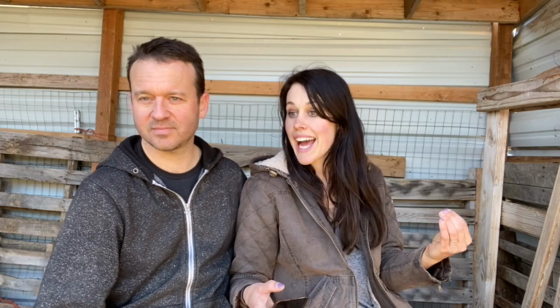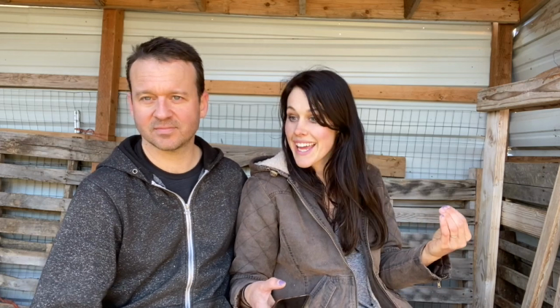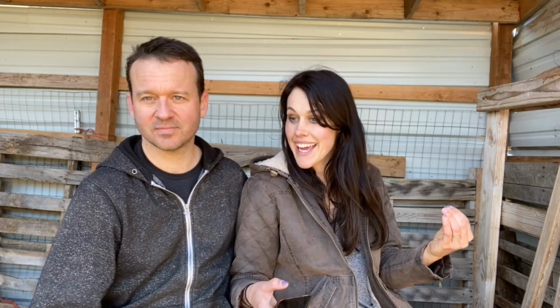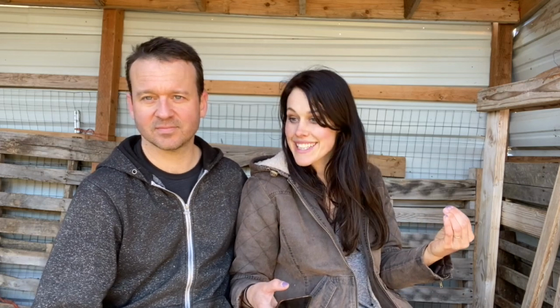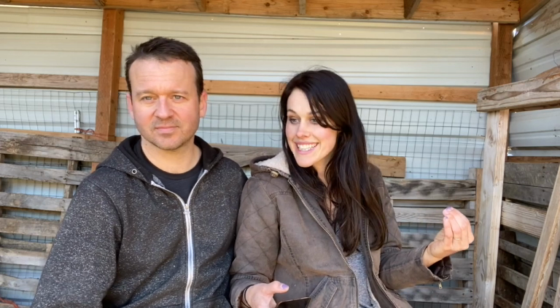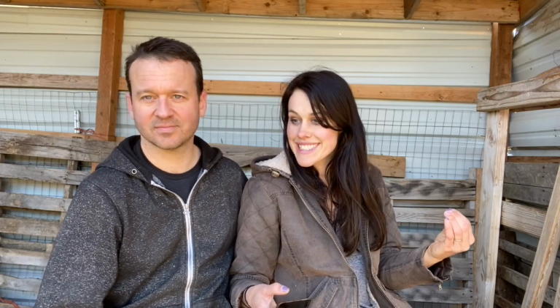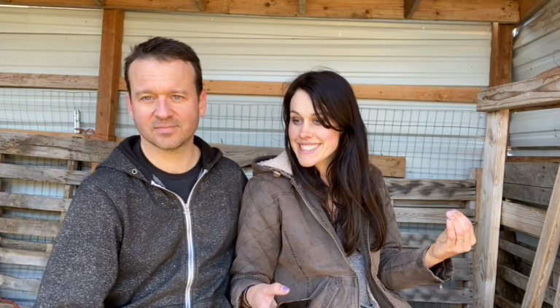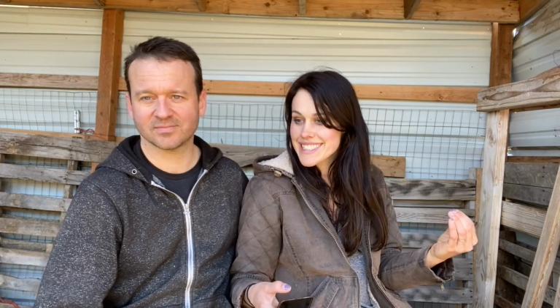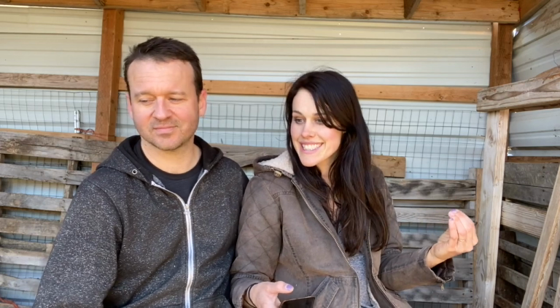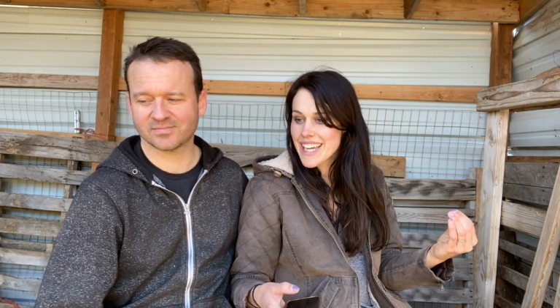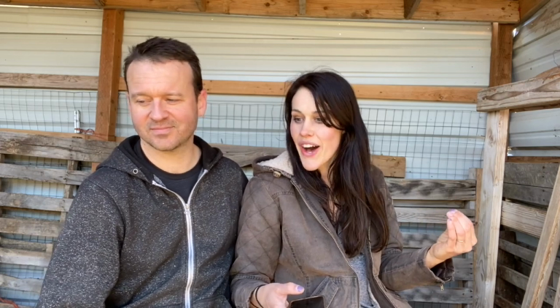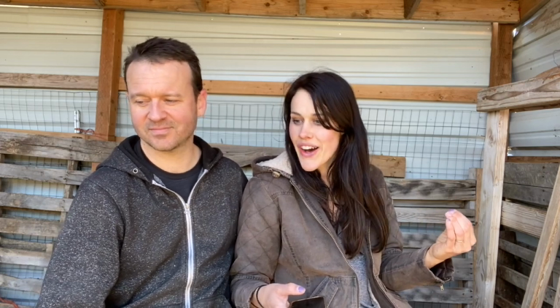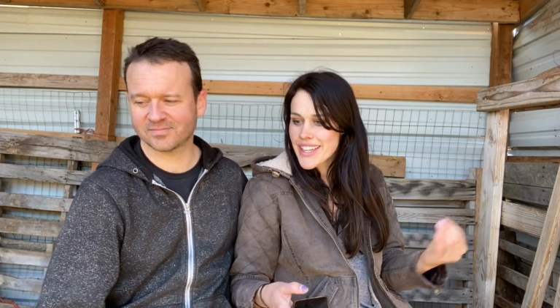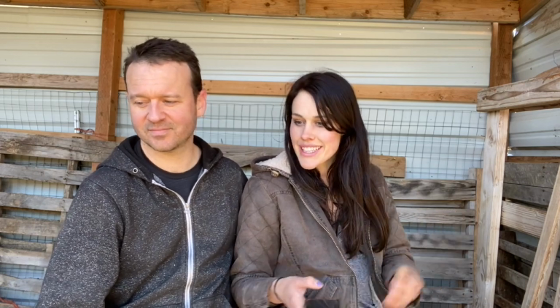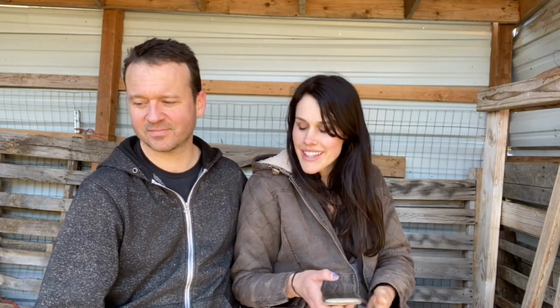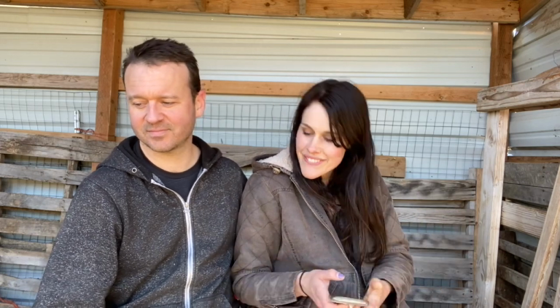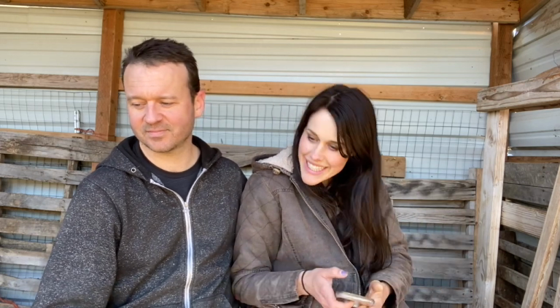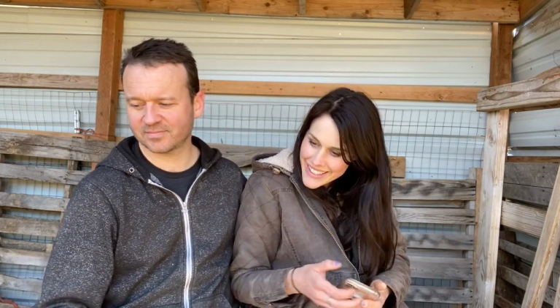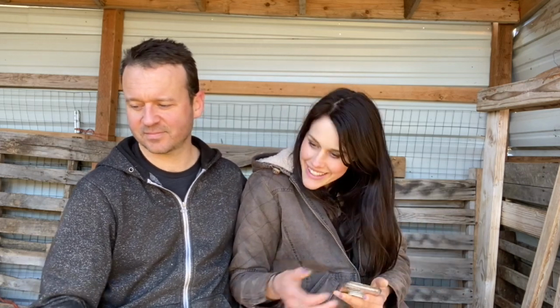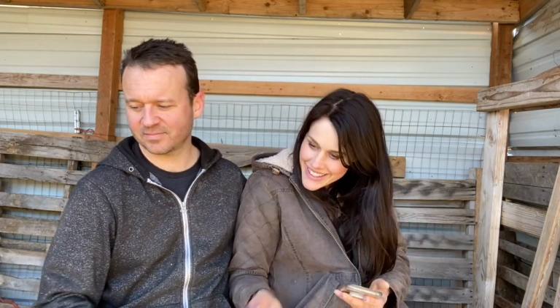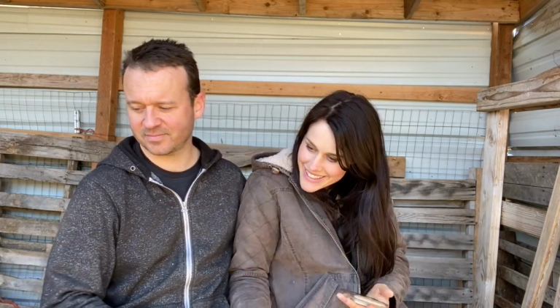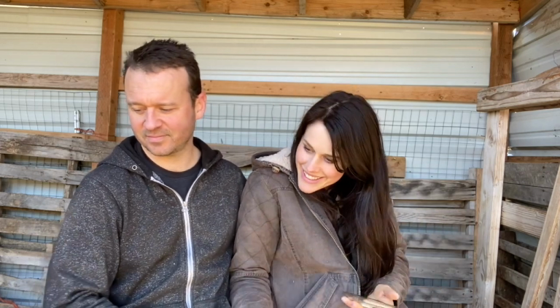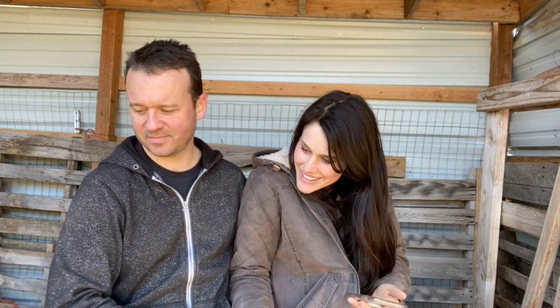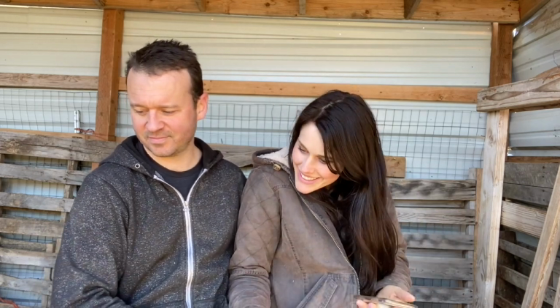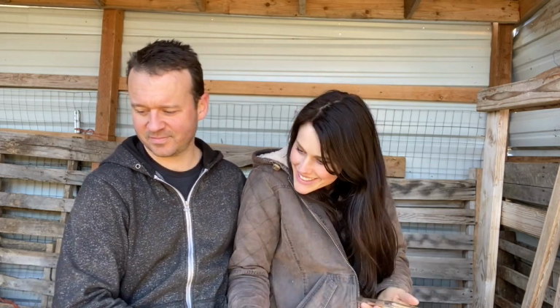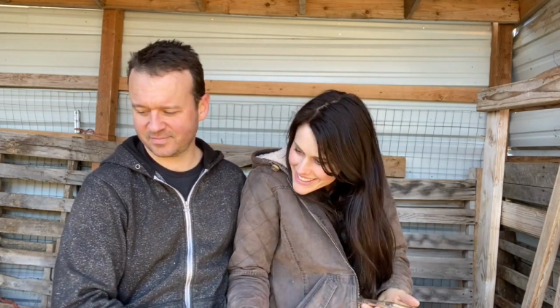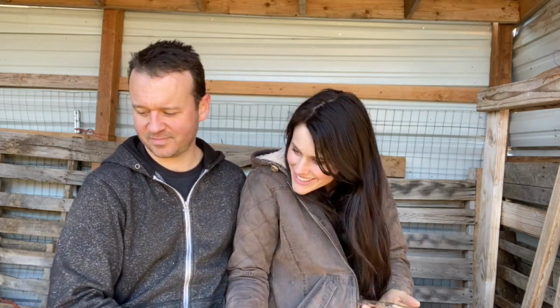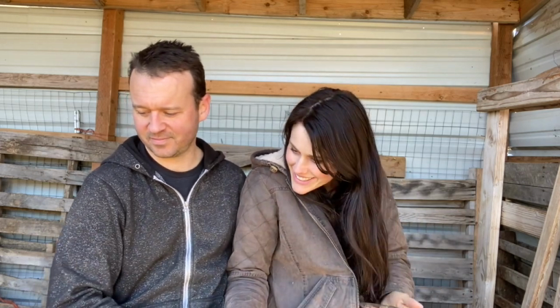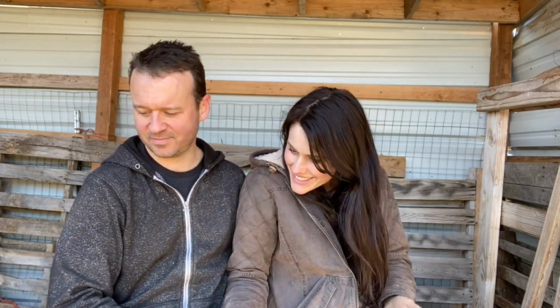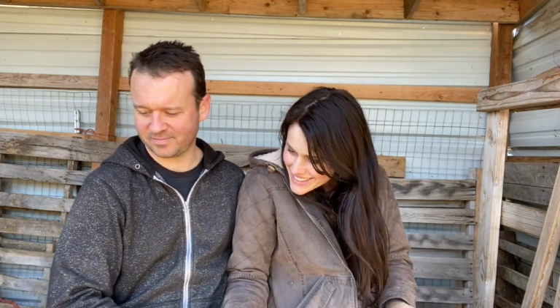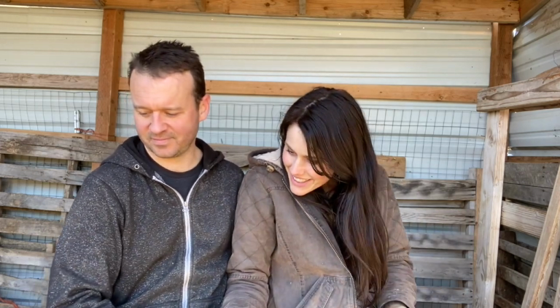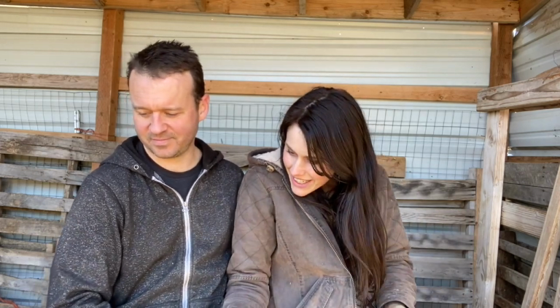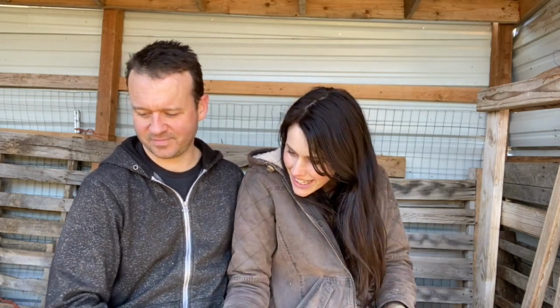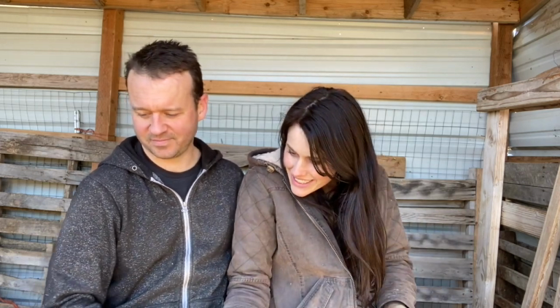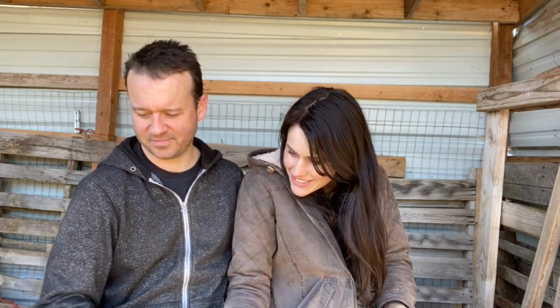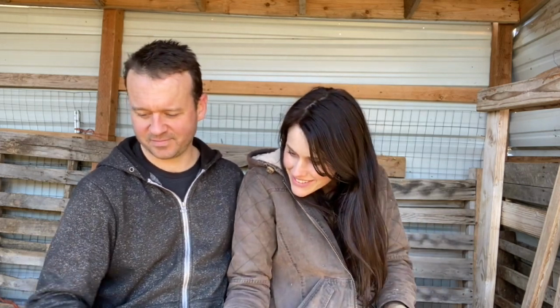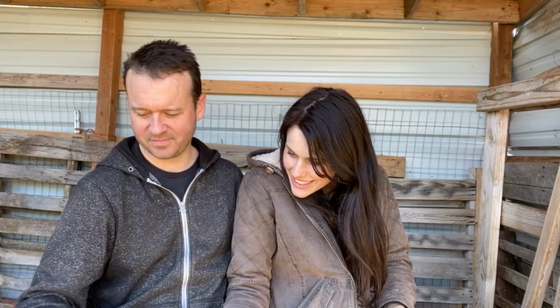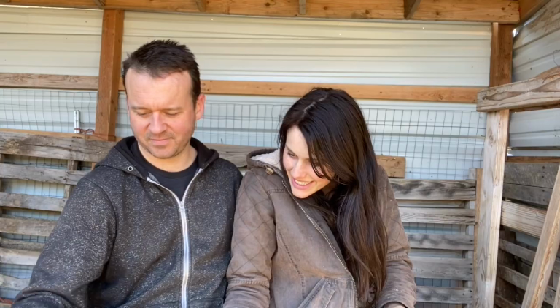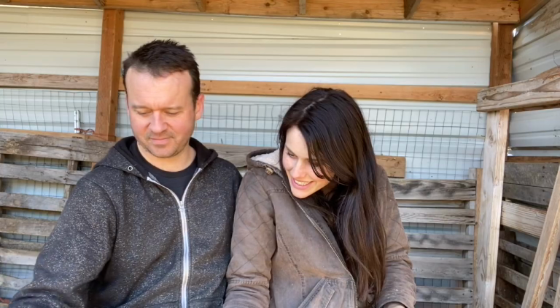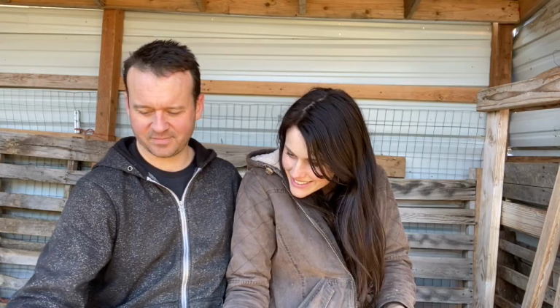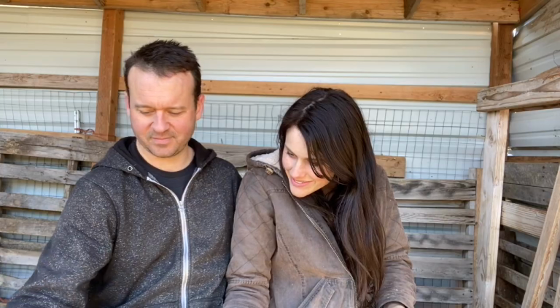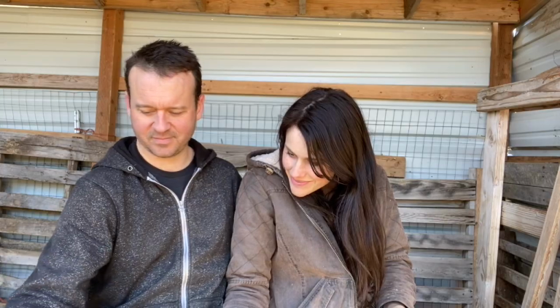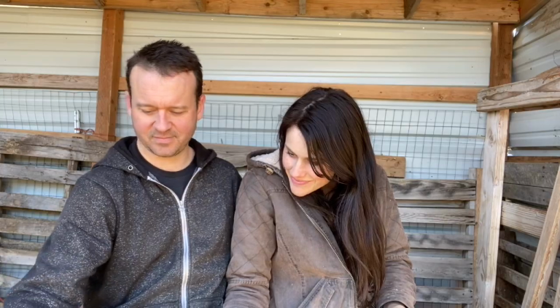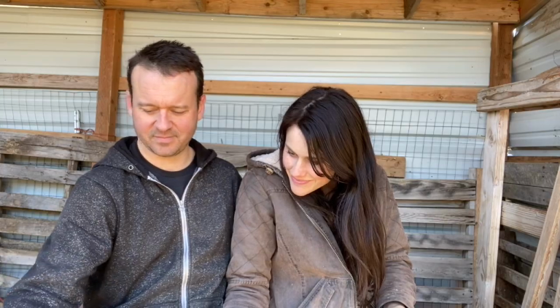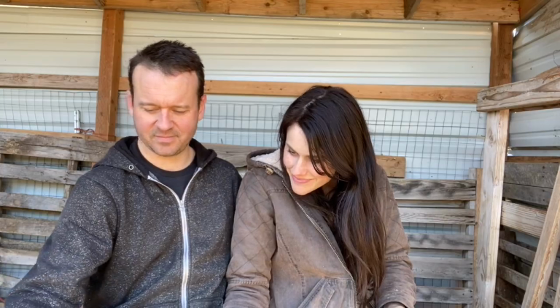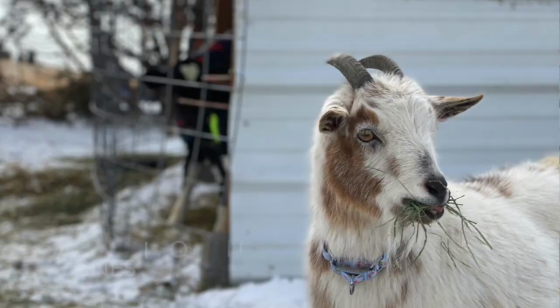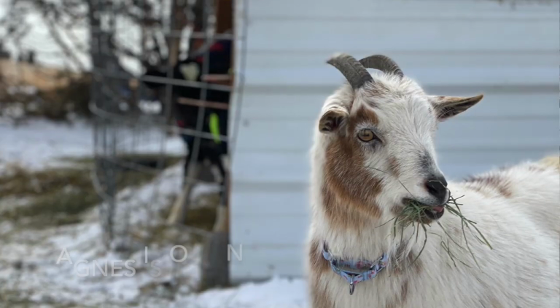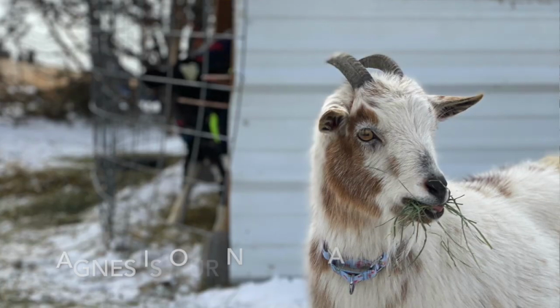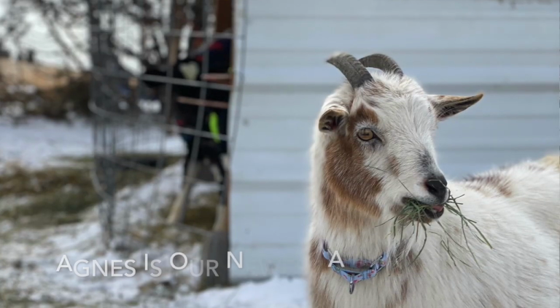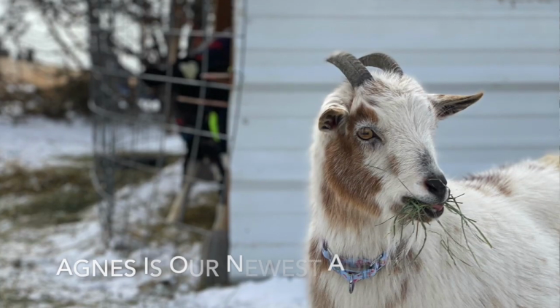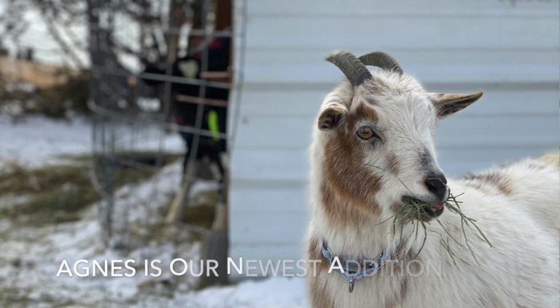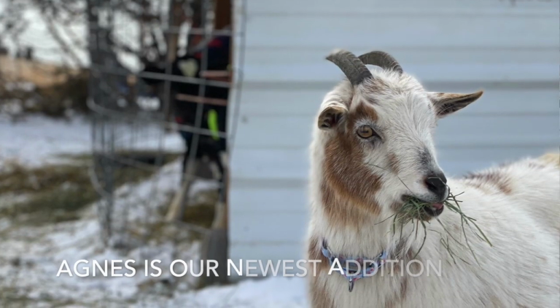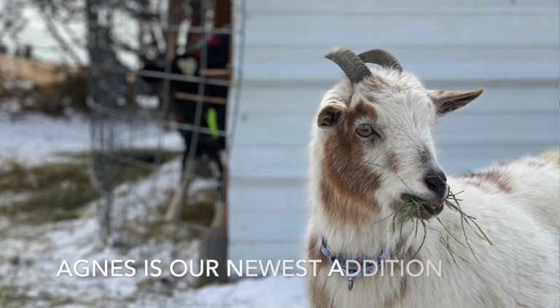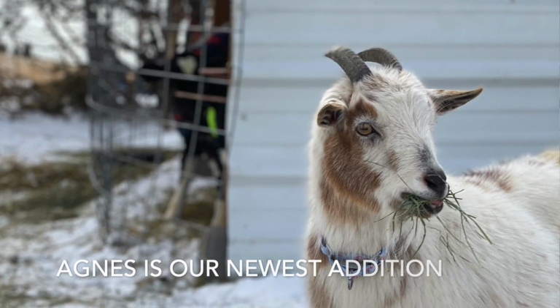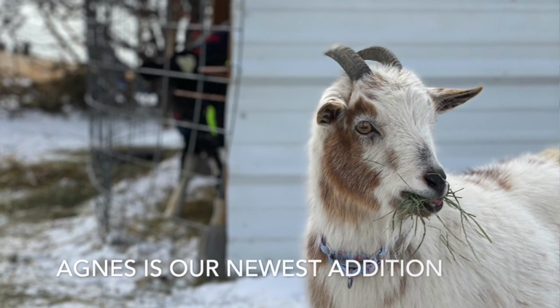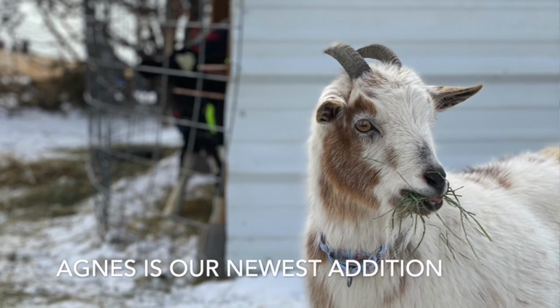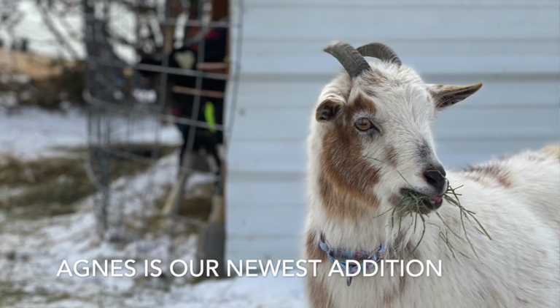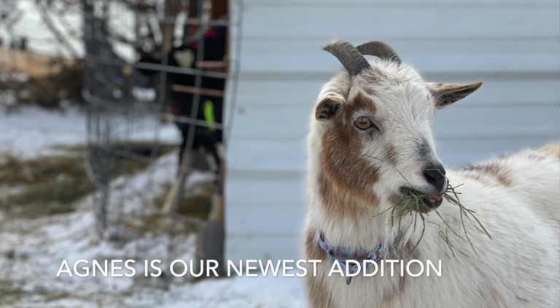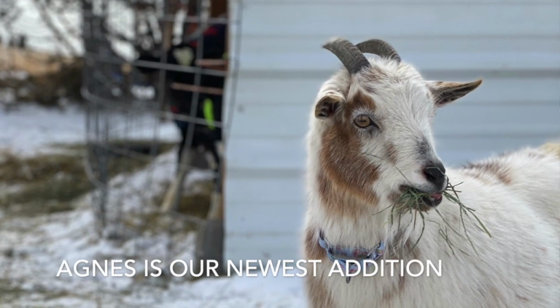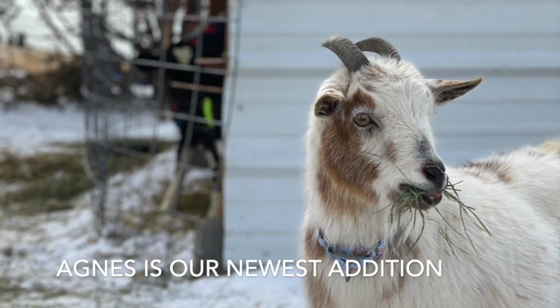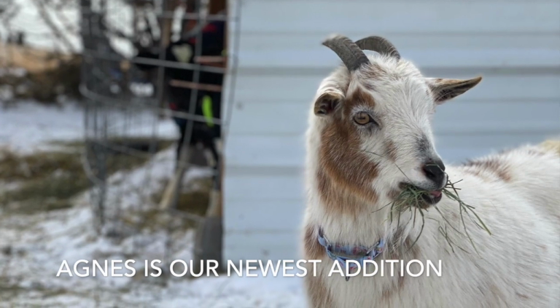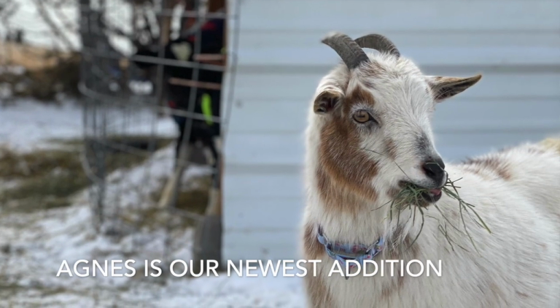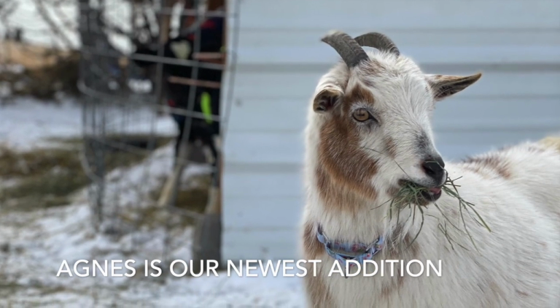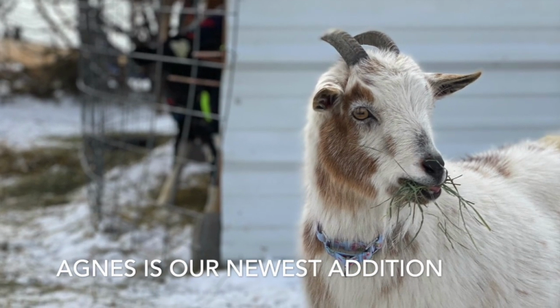Hi Agnes! Come here. Hi sweetie. Cutest little goat ever.